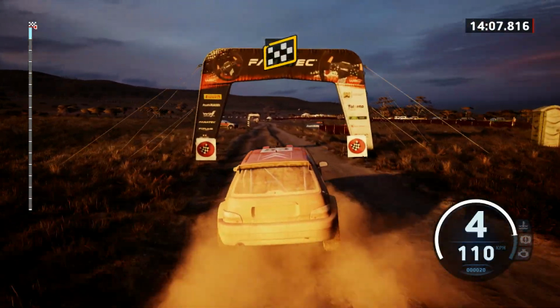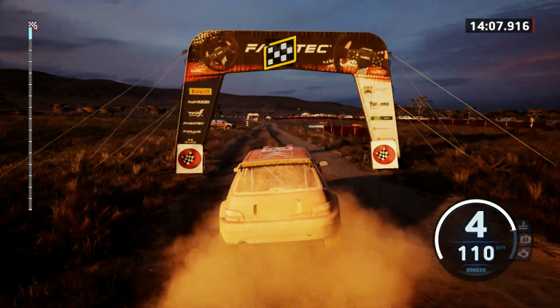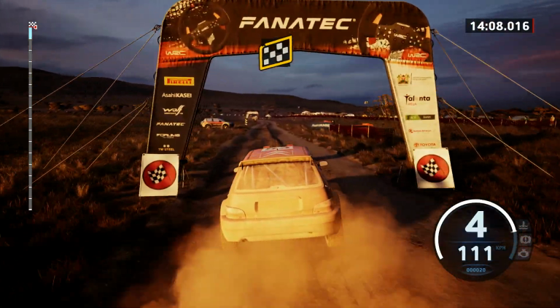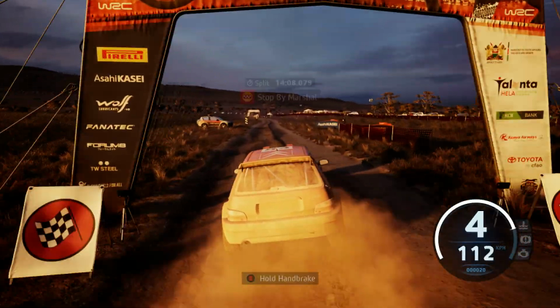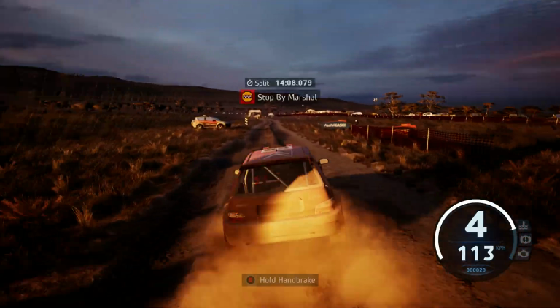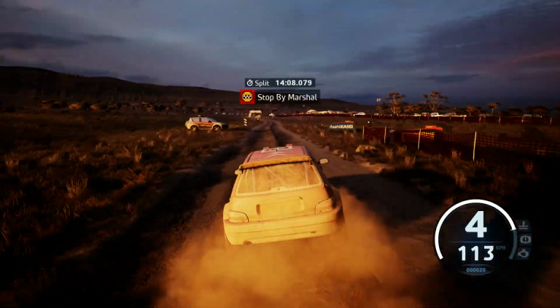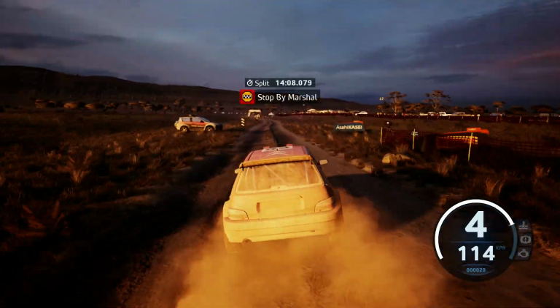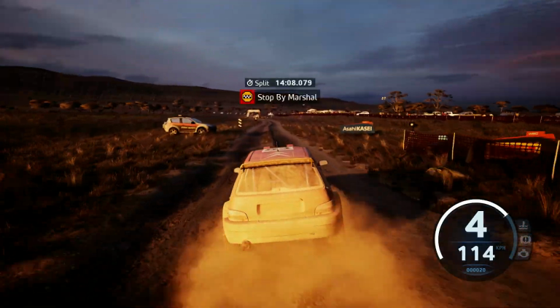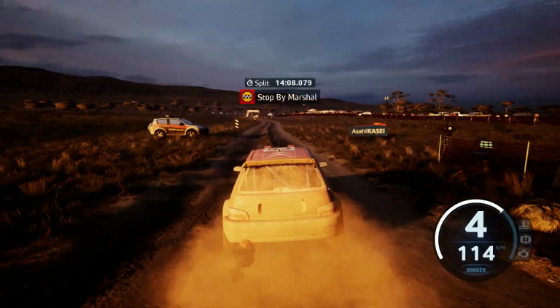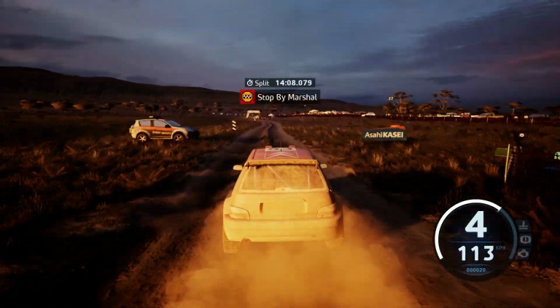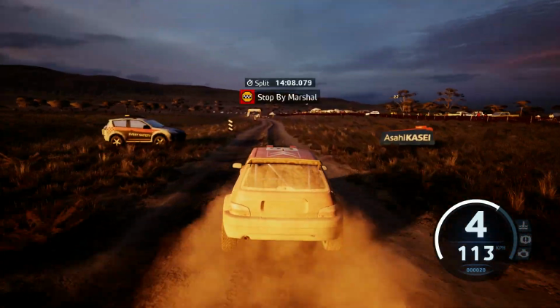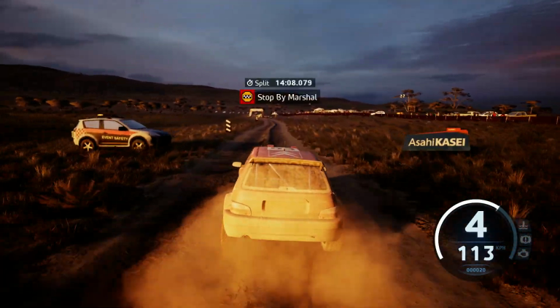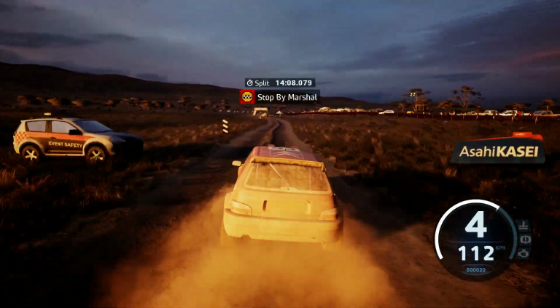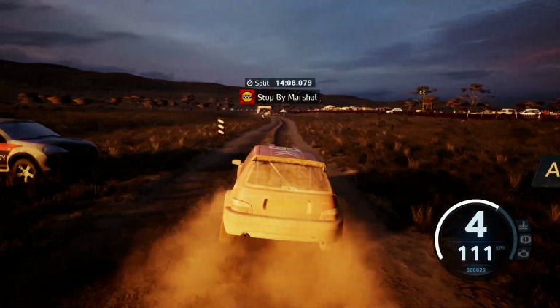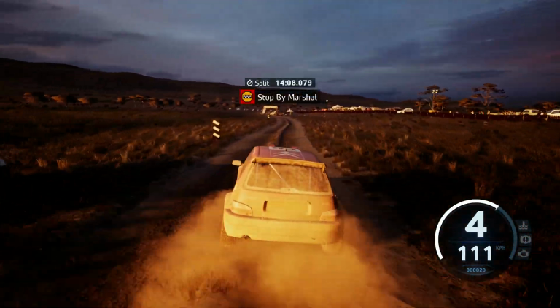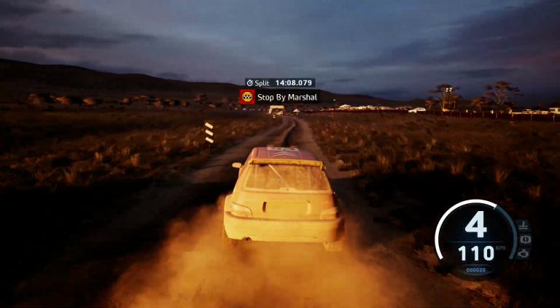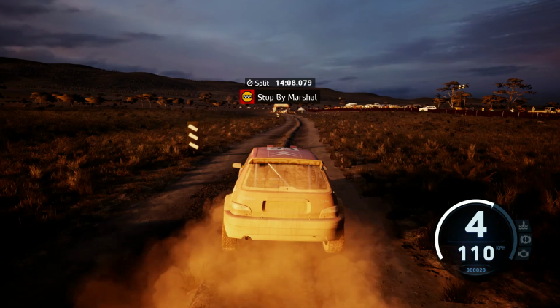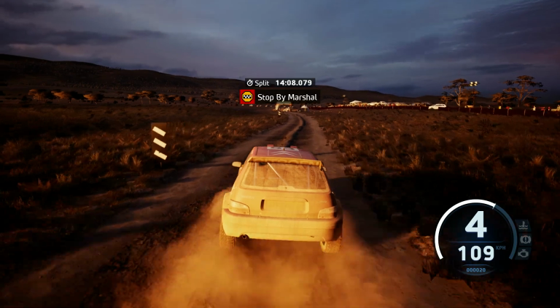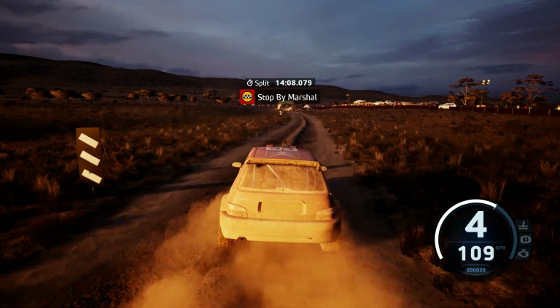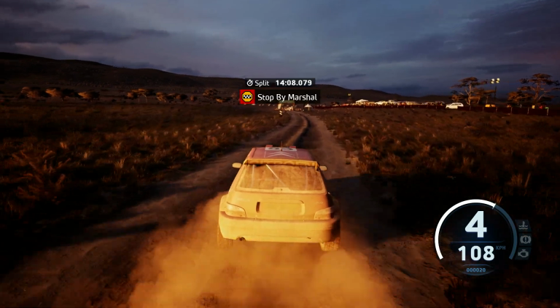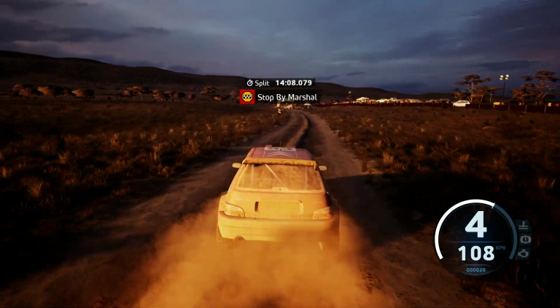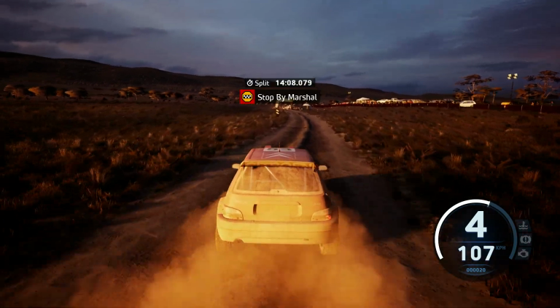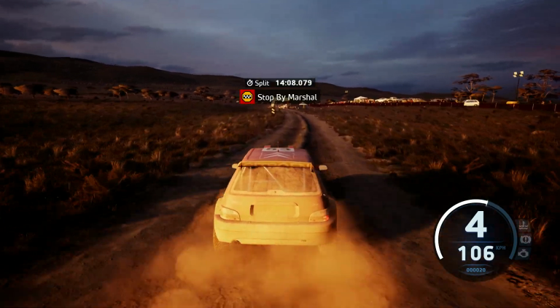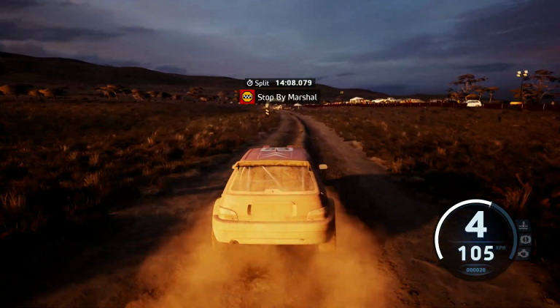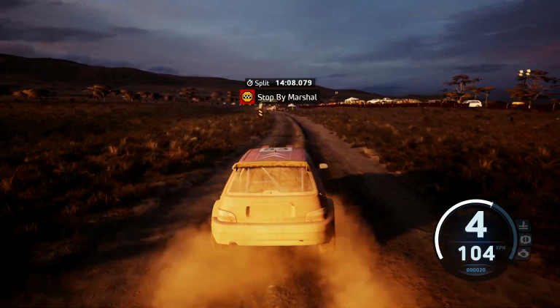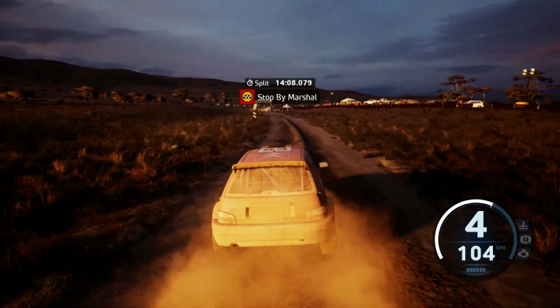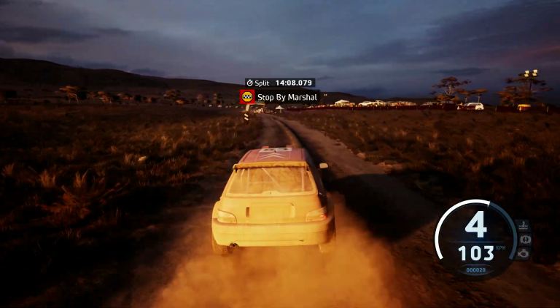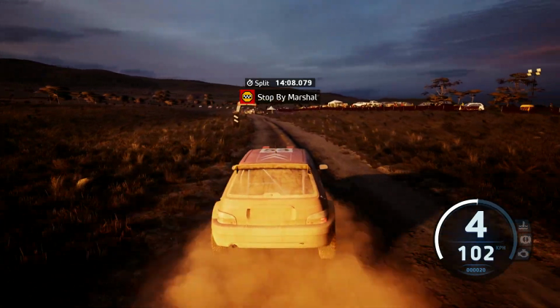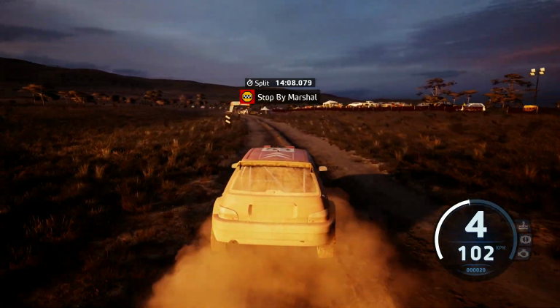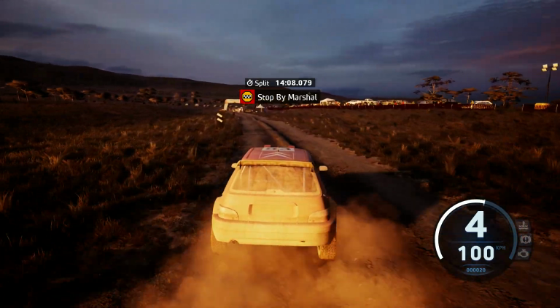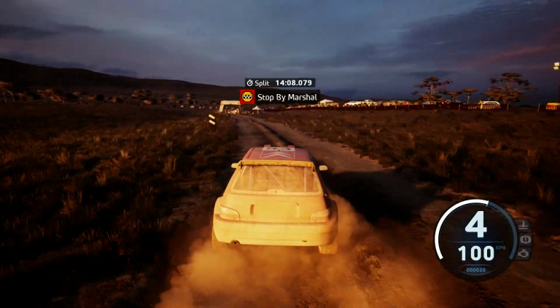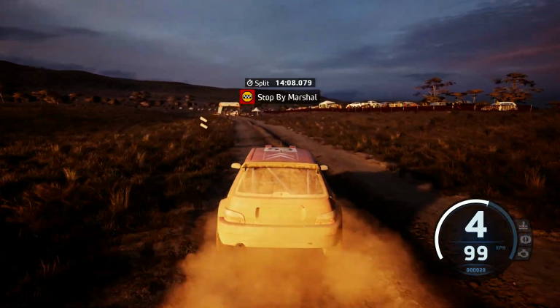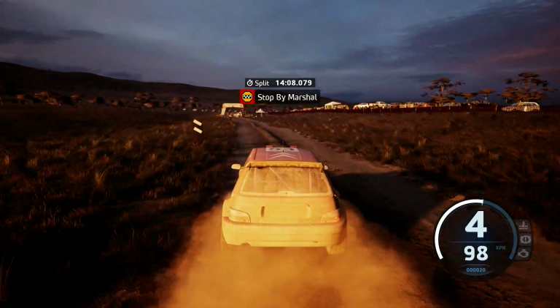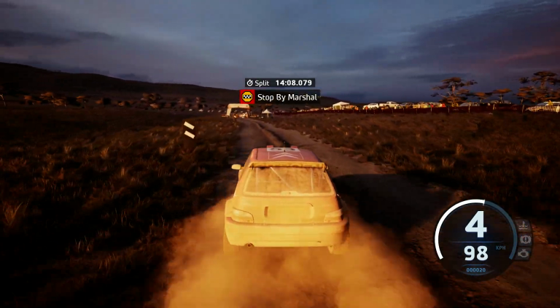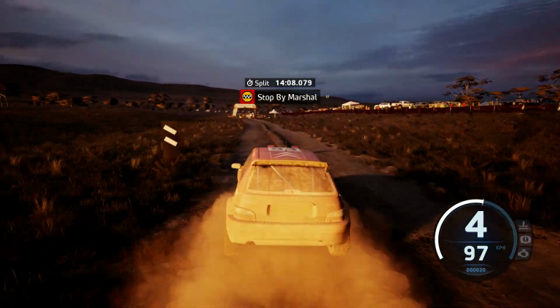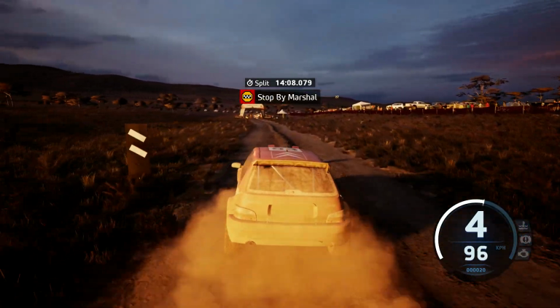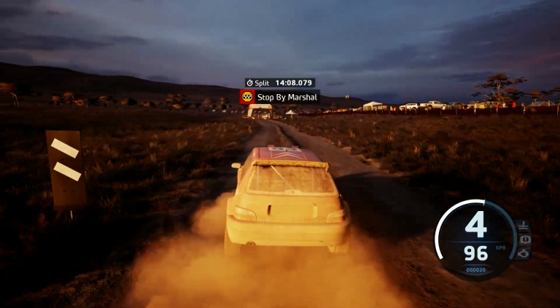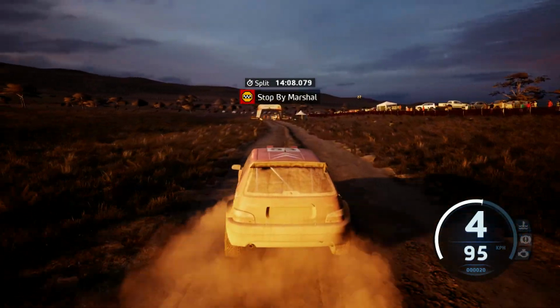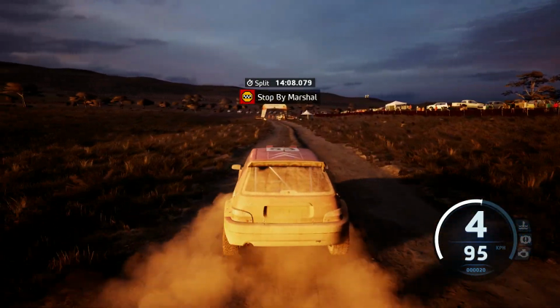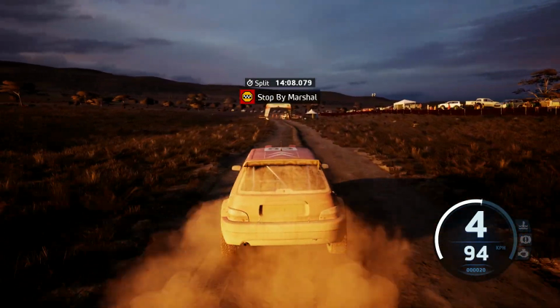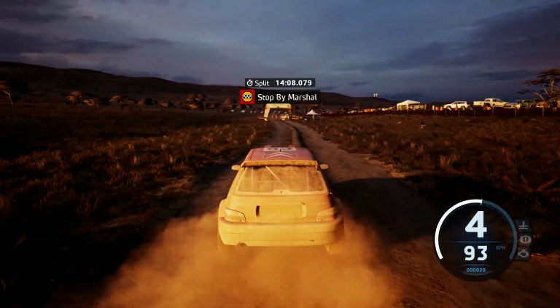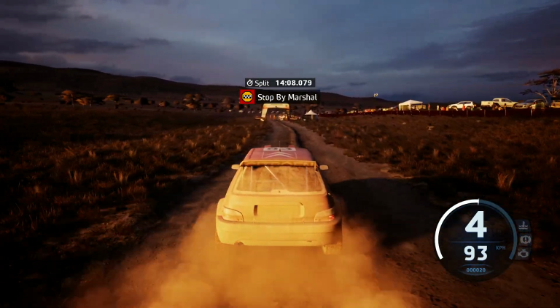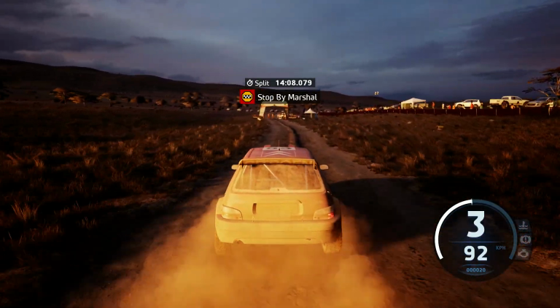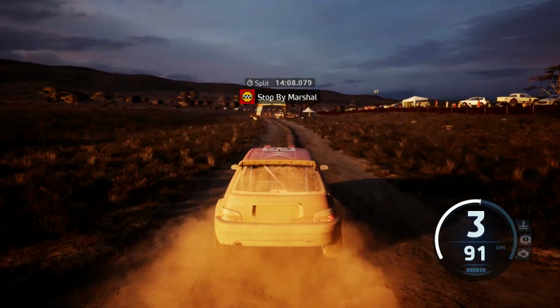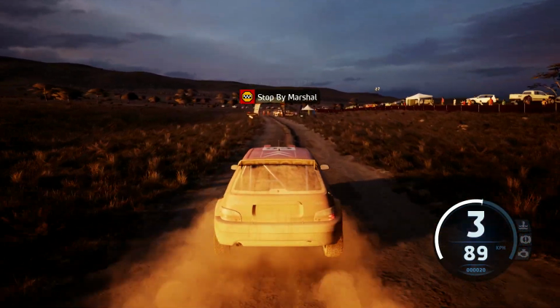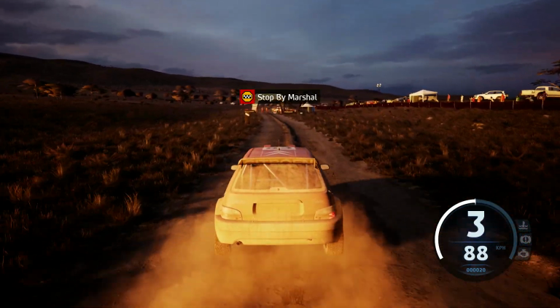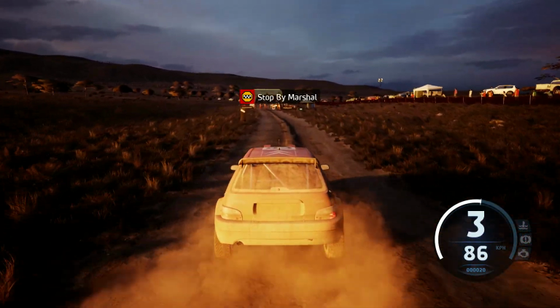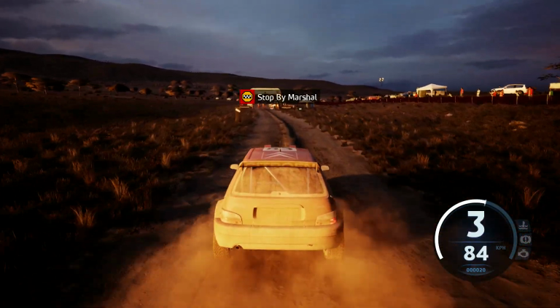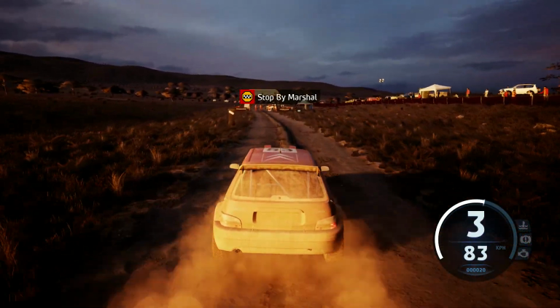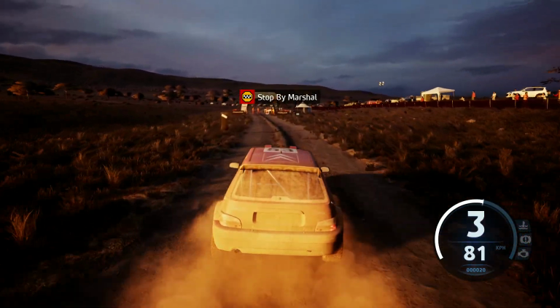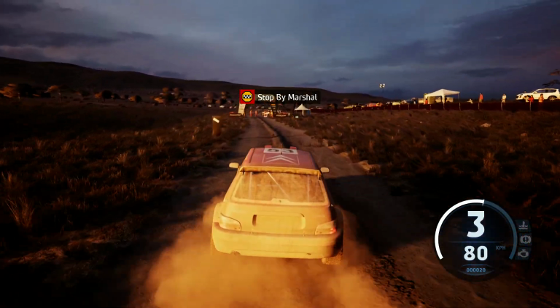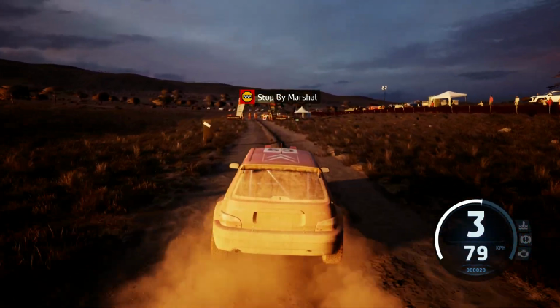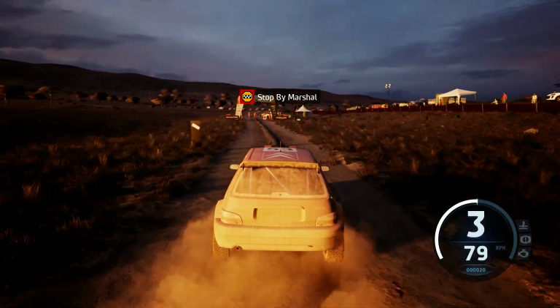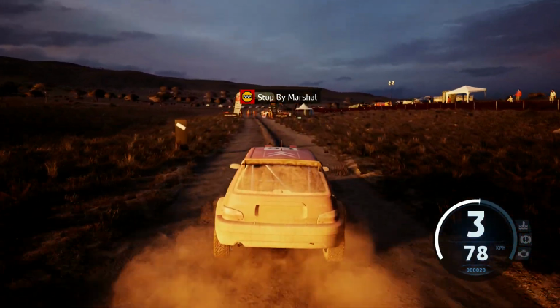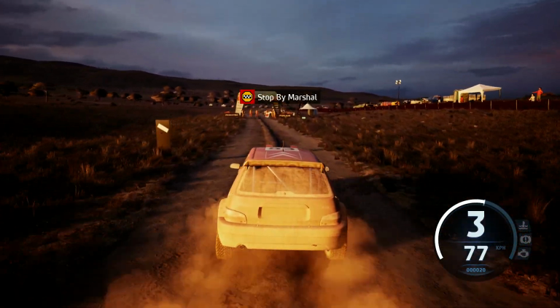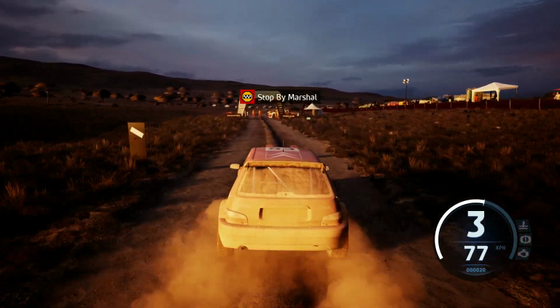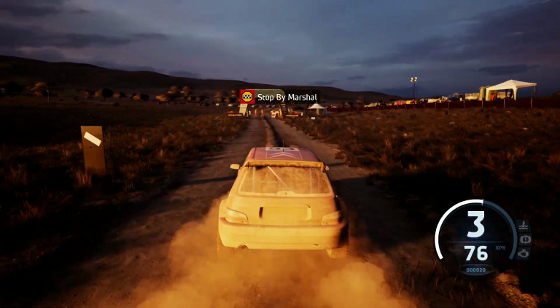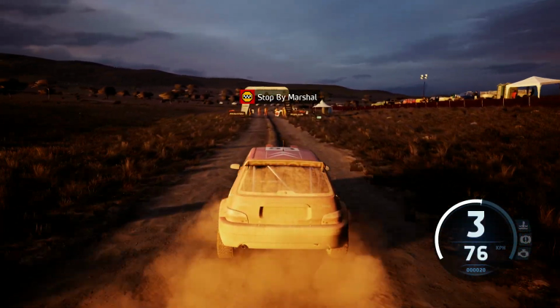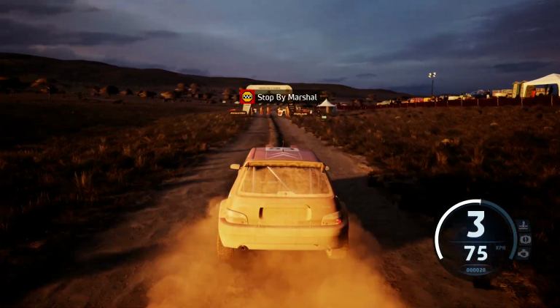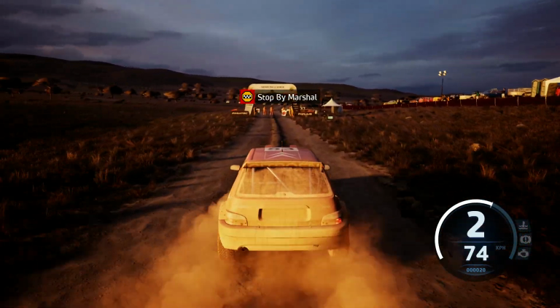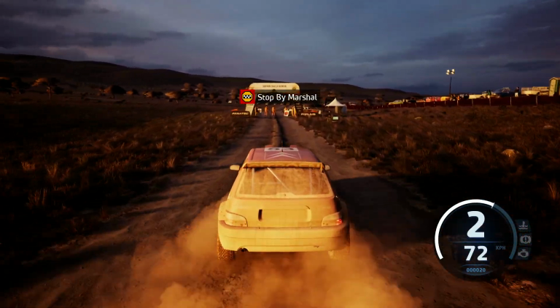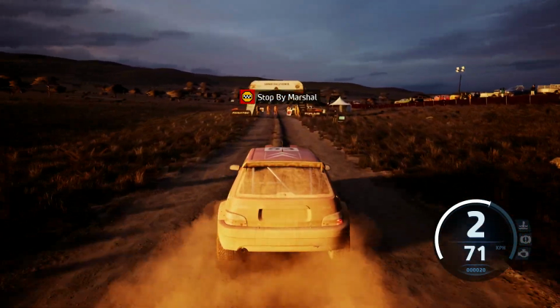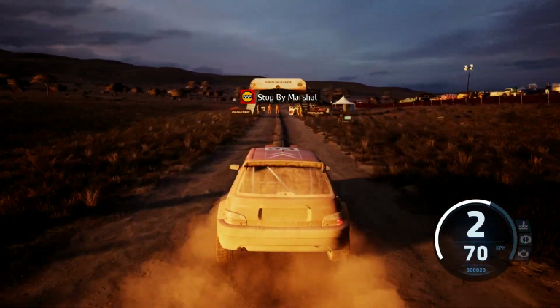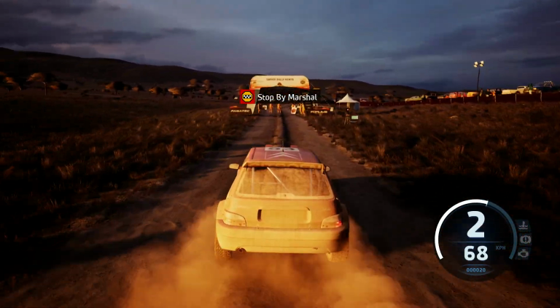Okay. That's a 14 minute 8.0. Thank you.